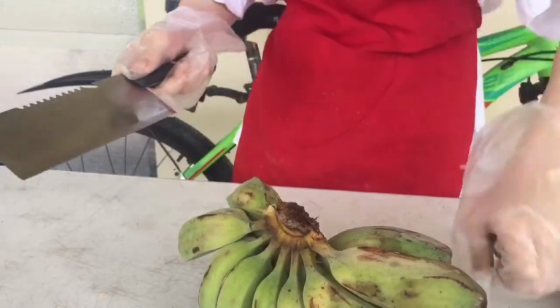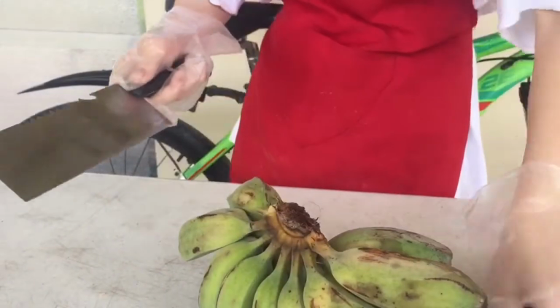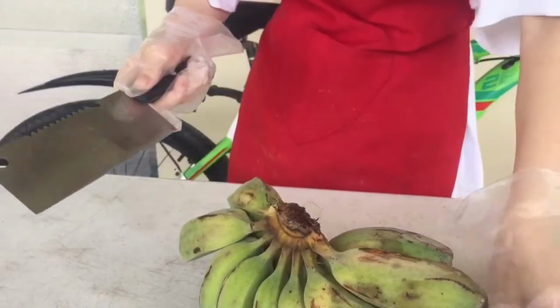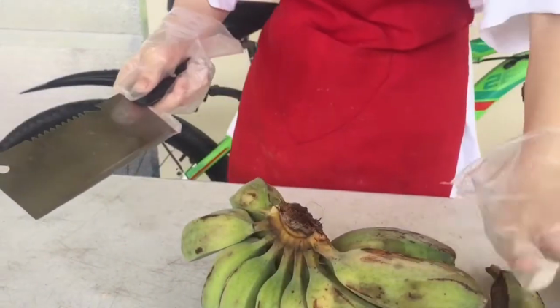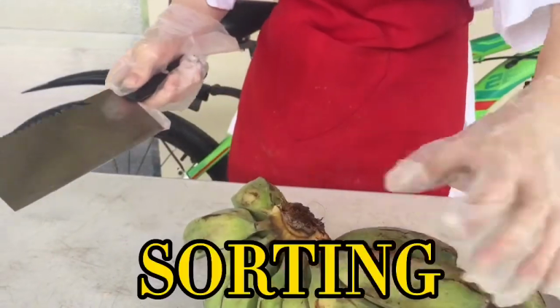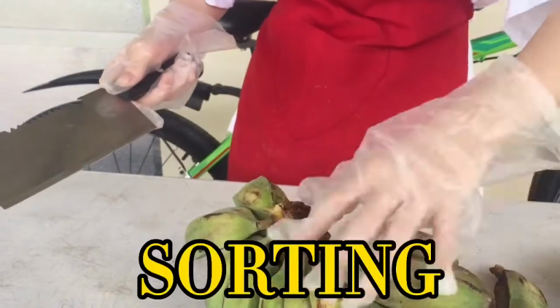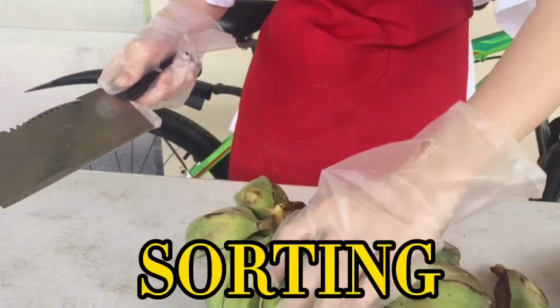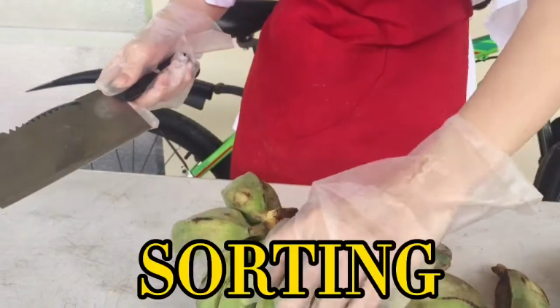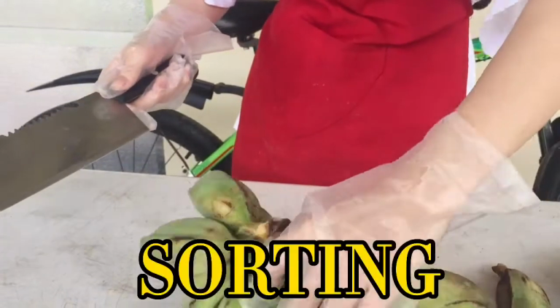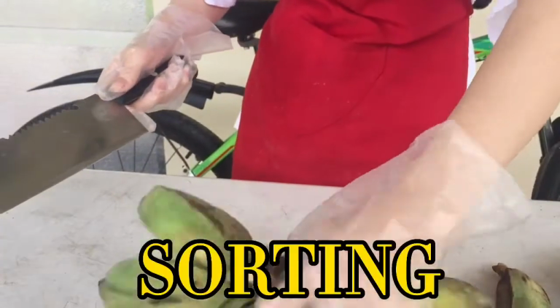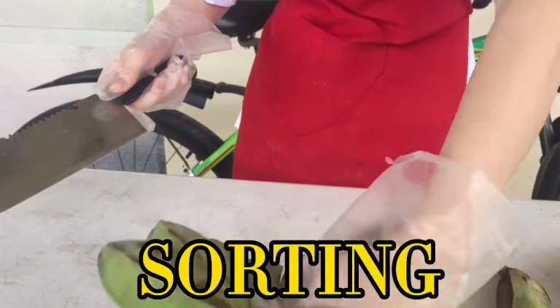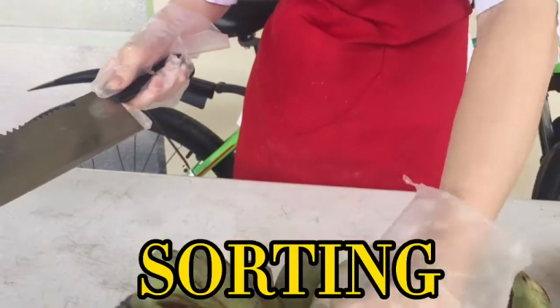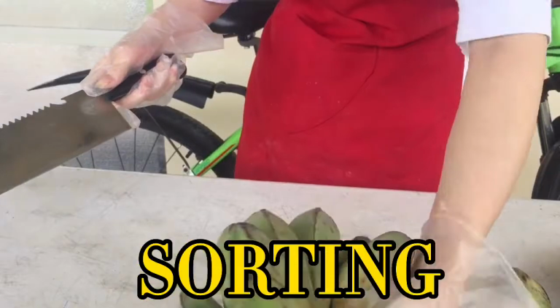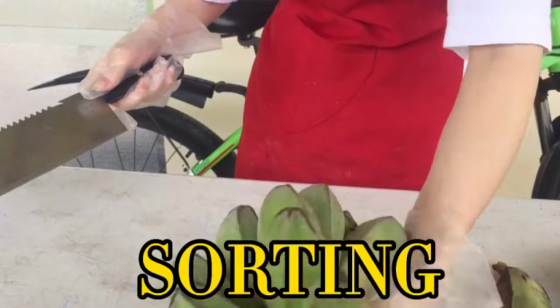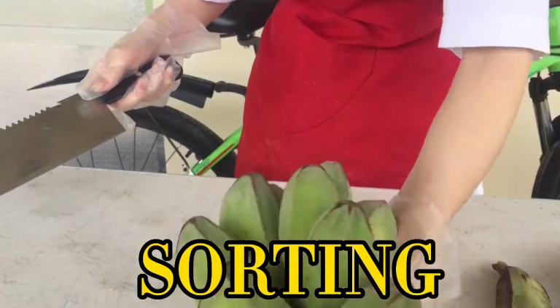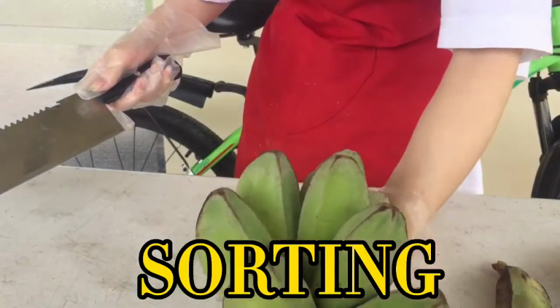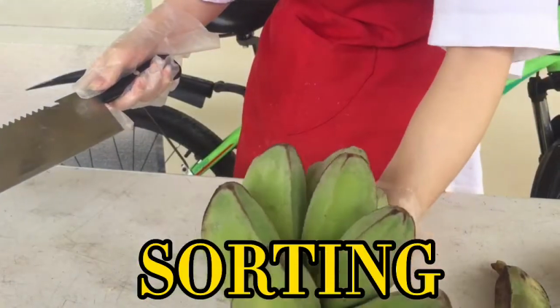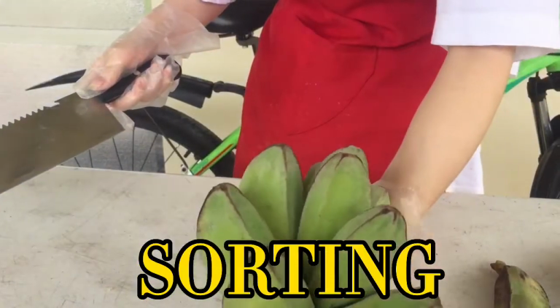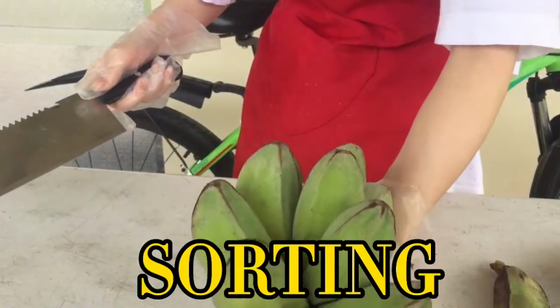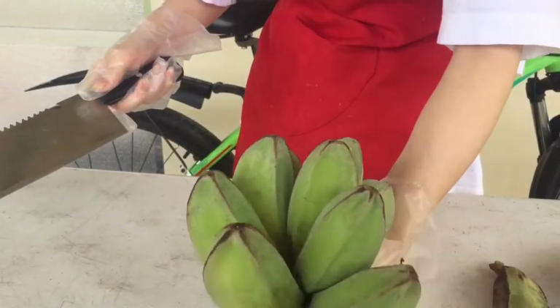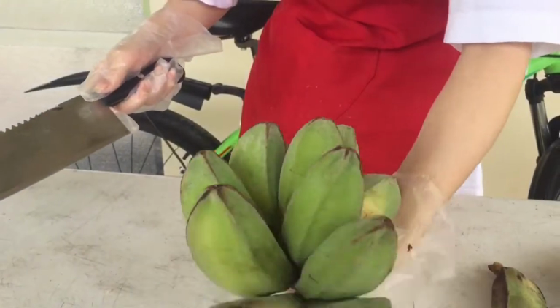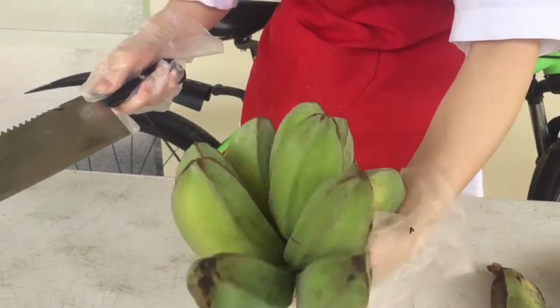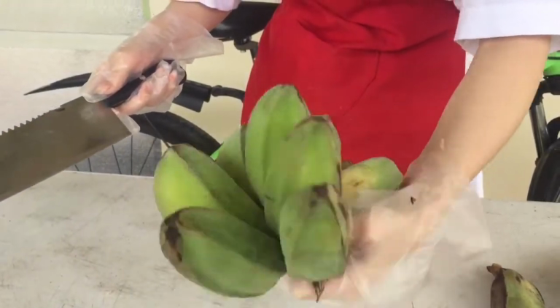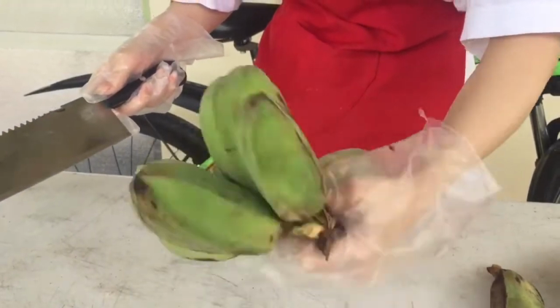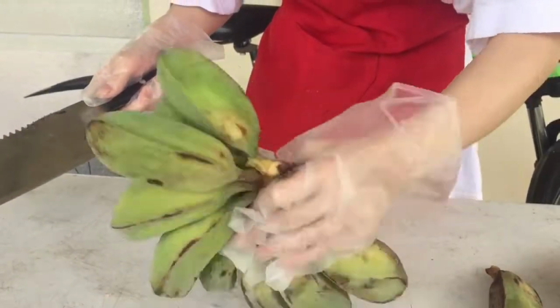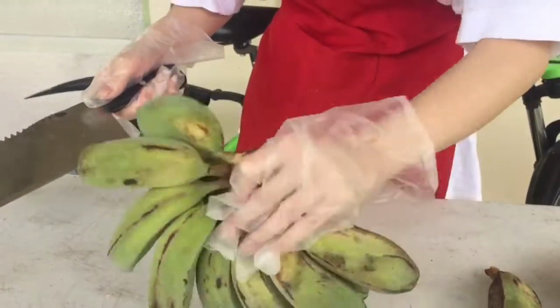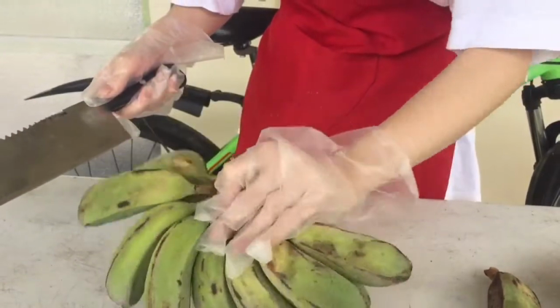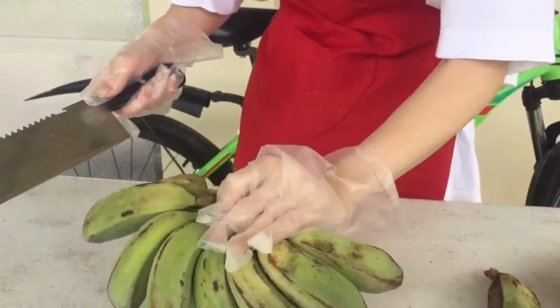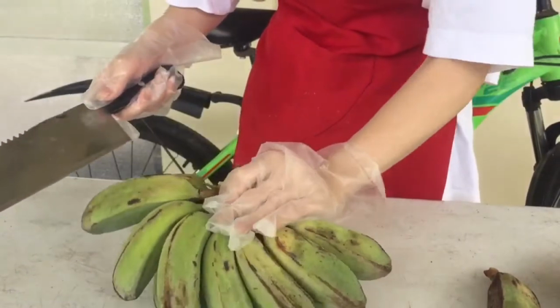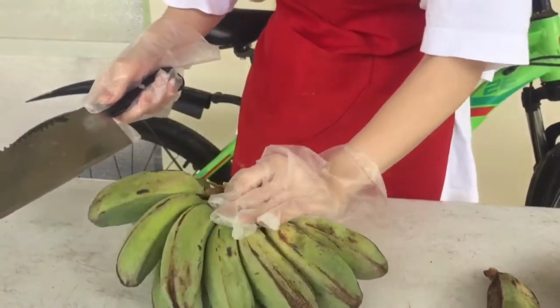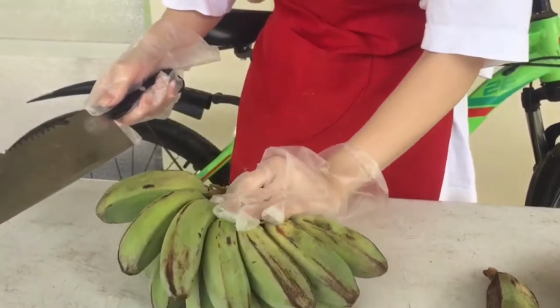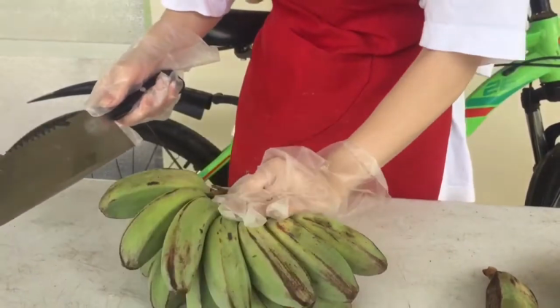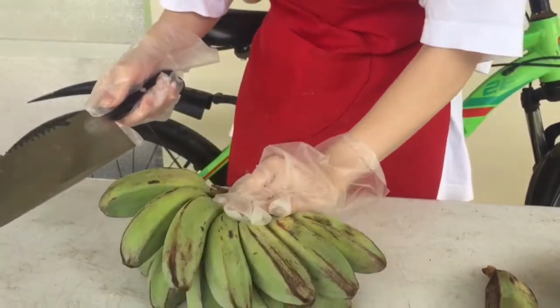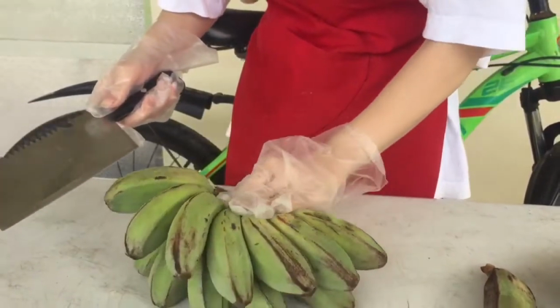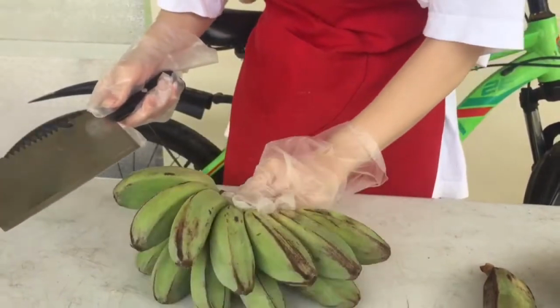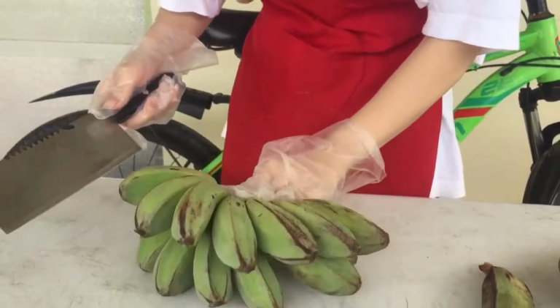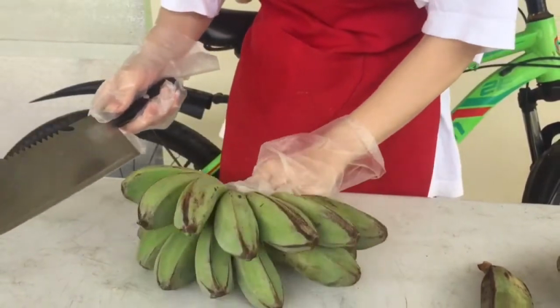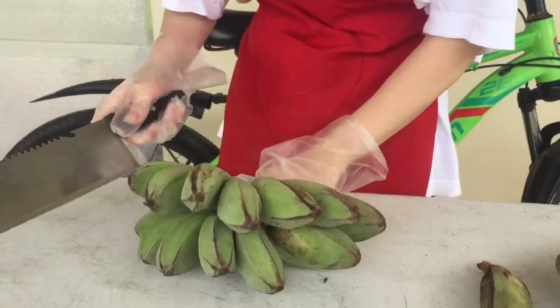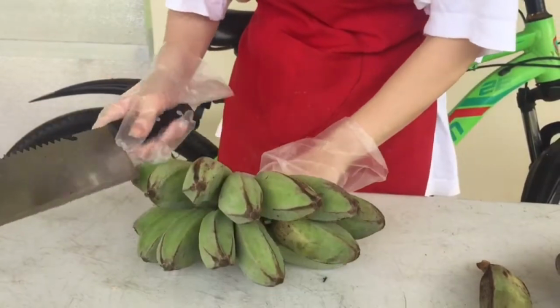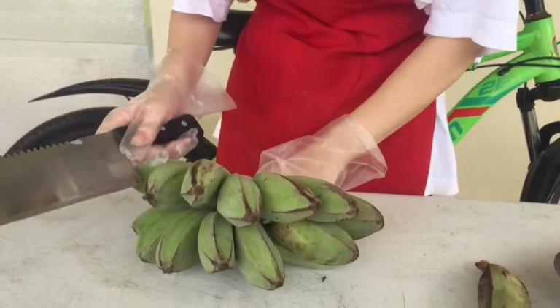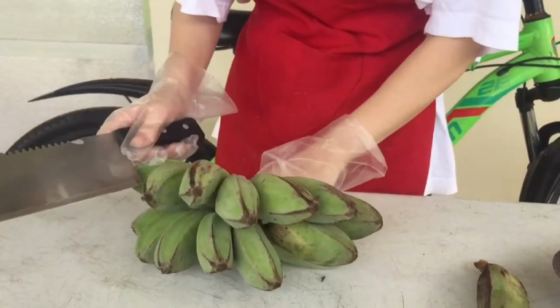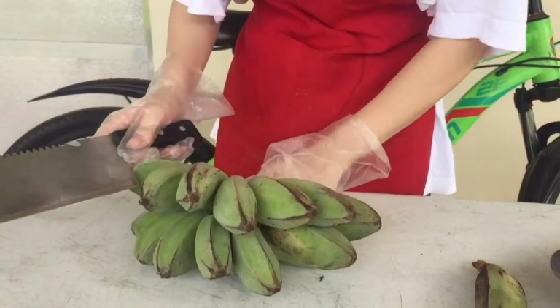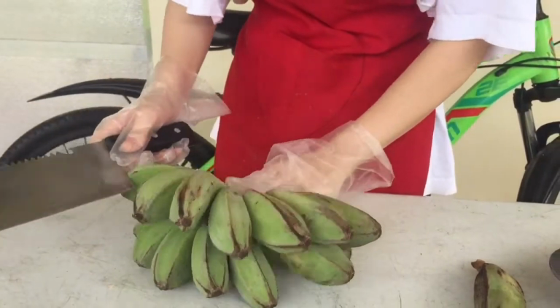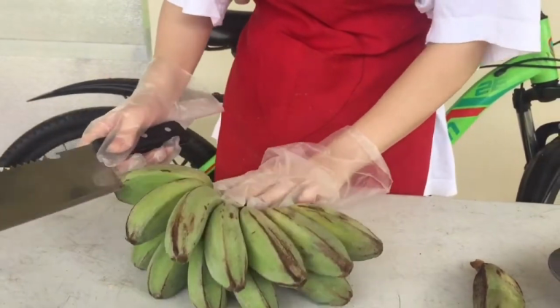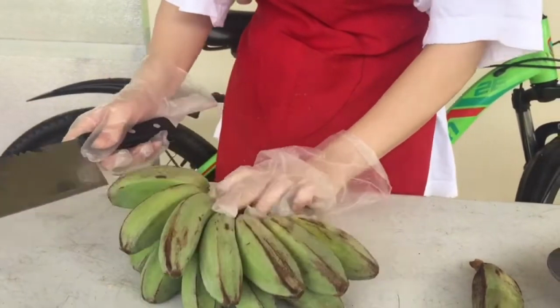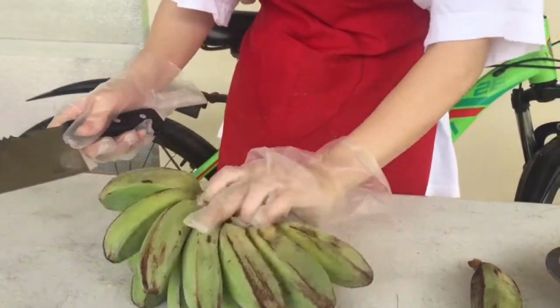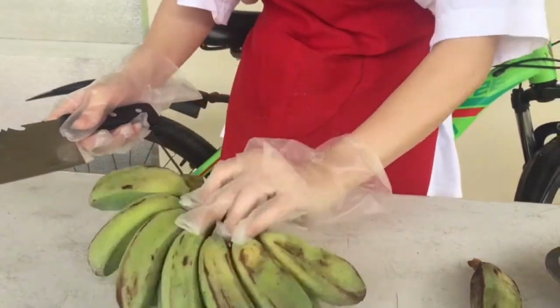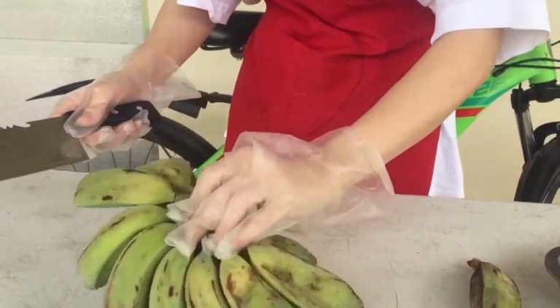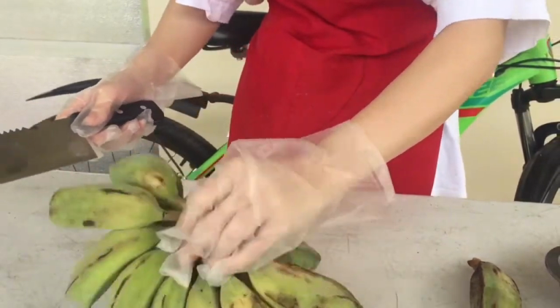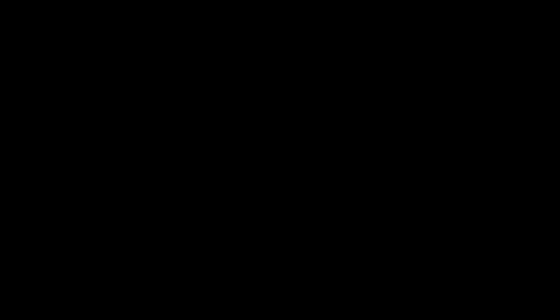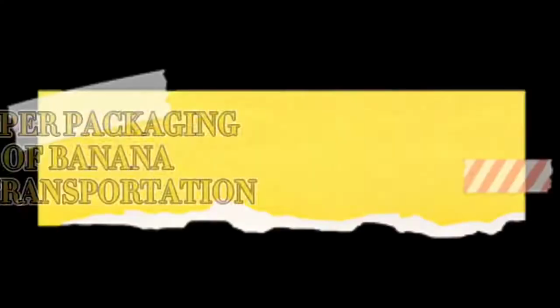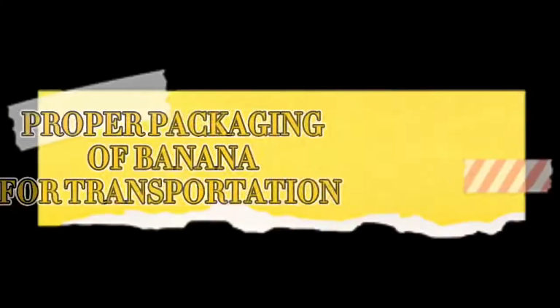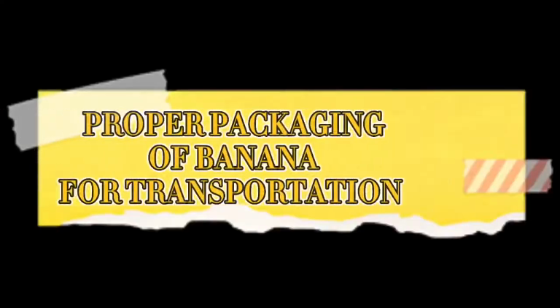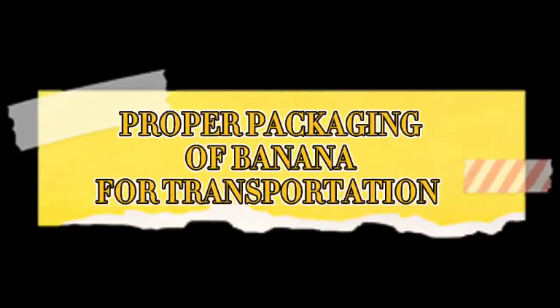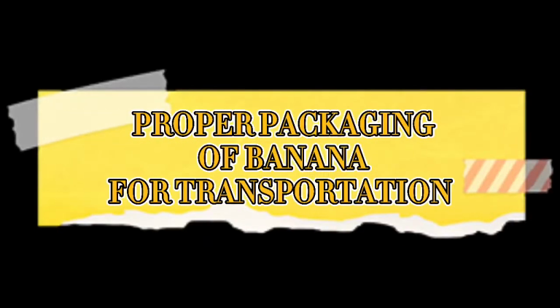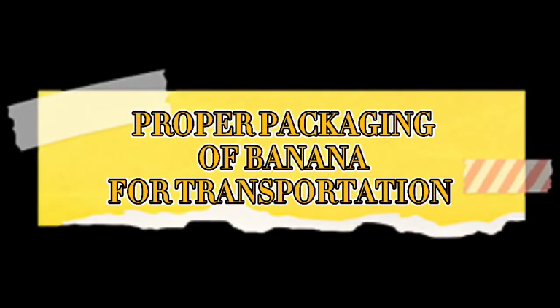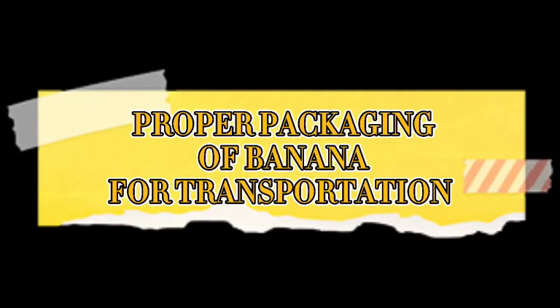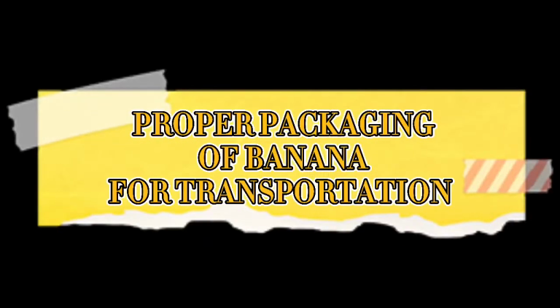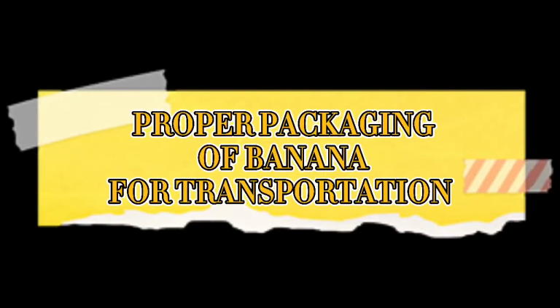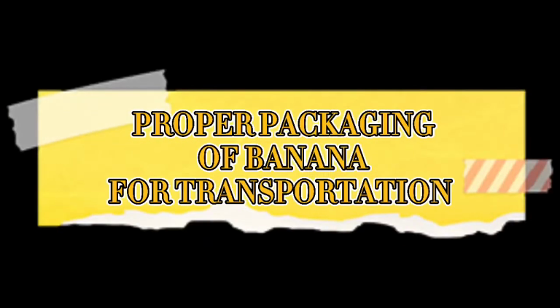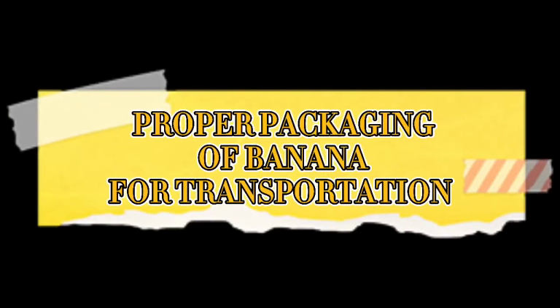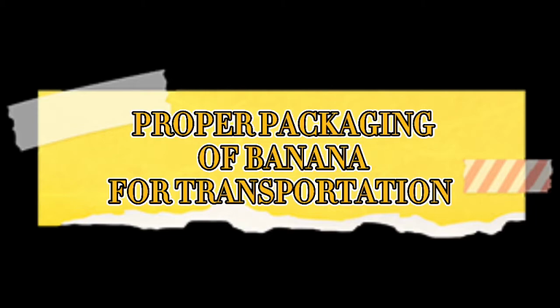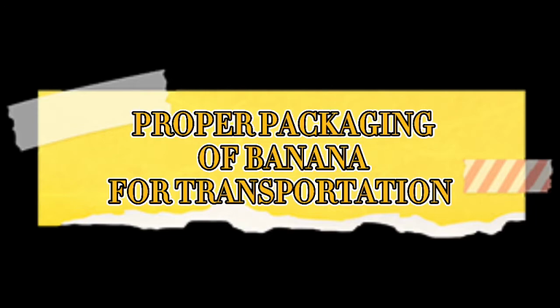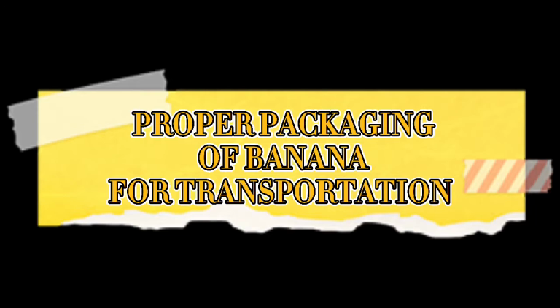Sorting. Now before going to the market, we sort our bananas by size, numbers, and quality. Proper packaging of banana for transportation.